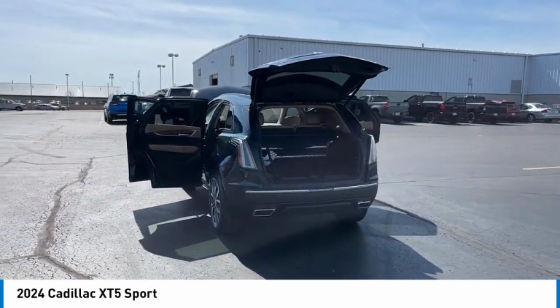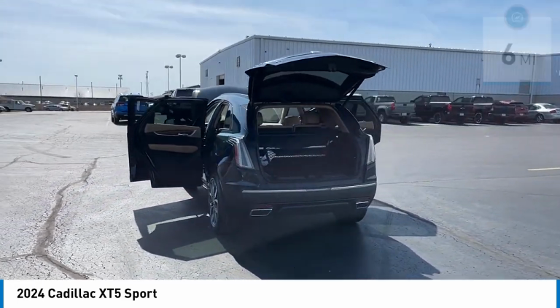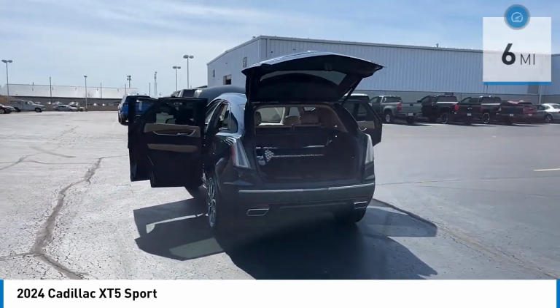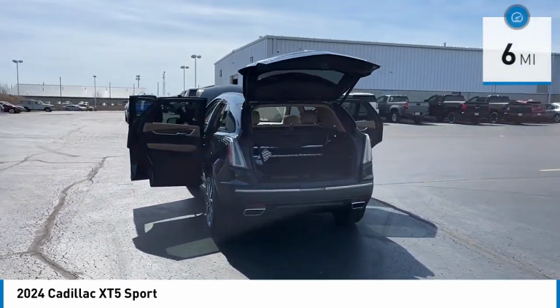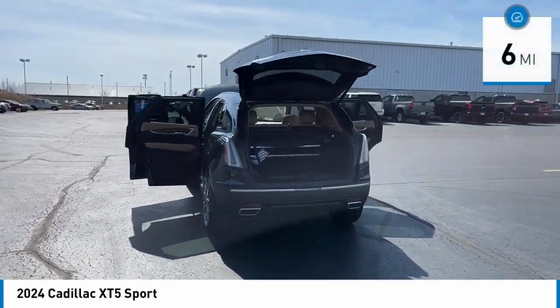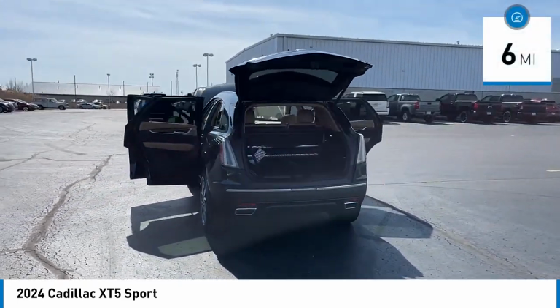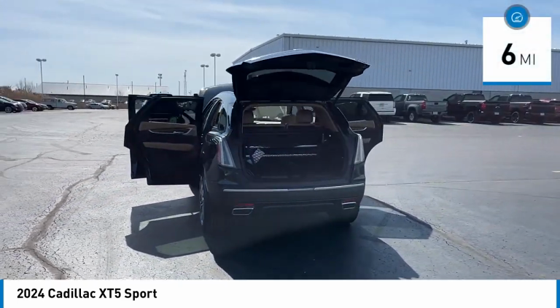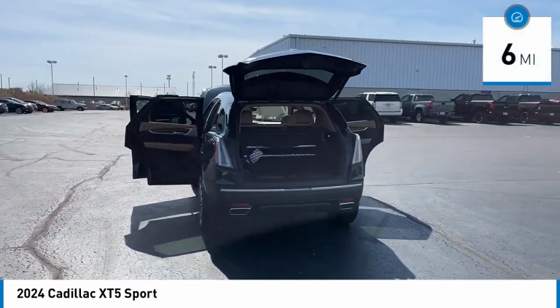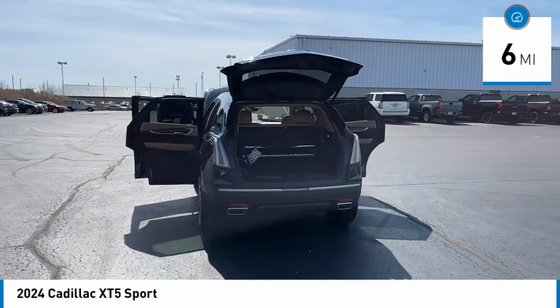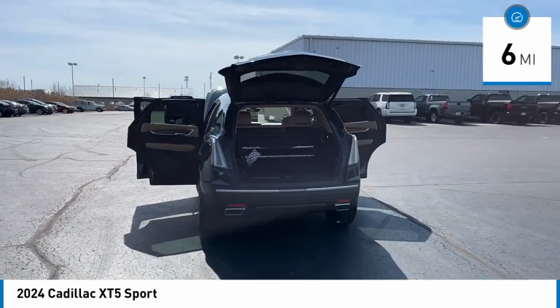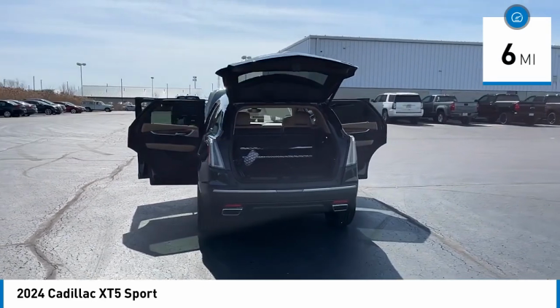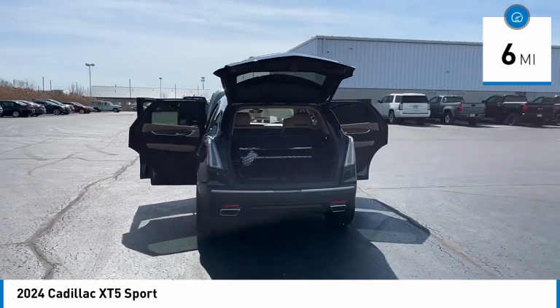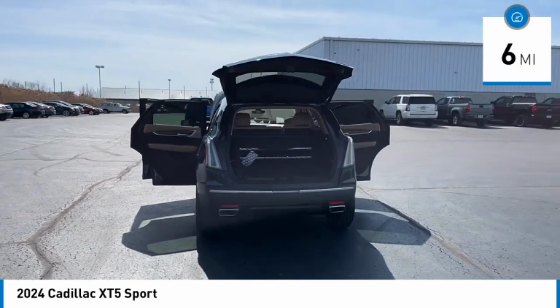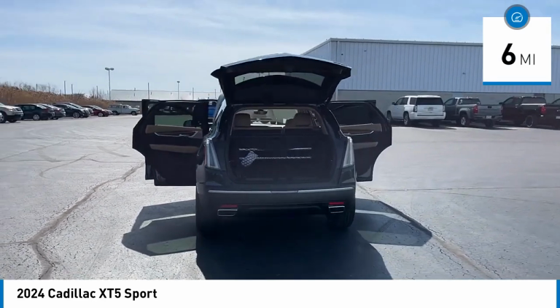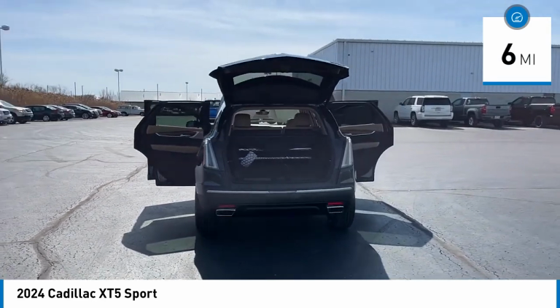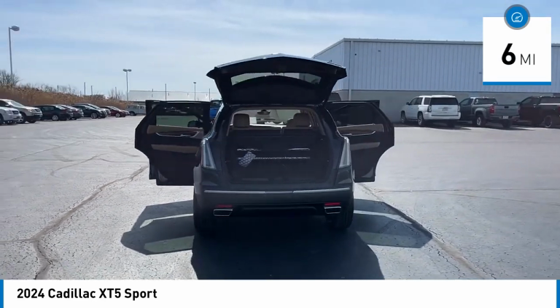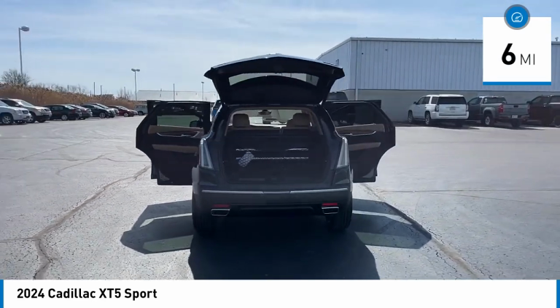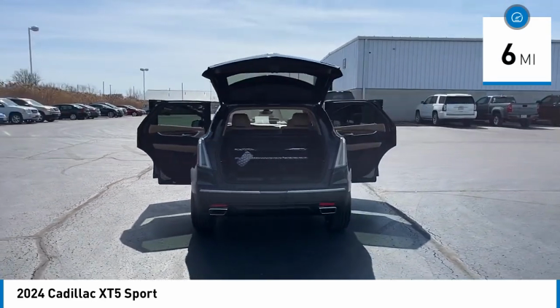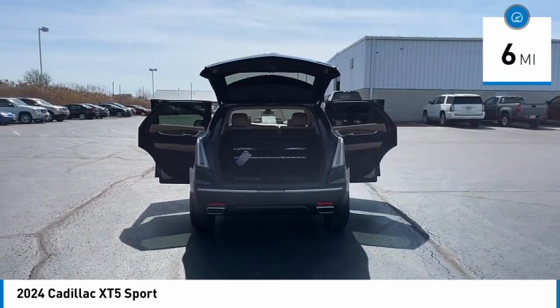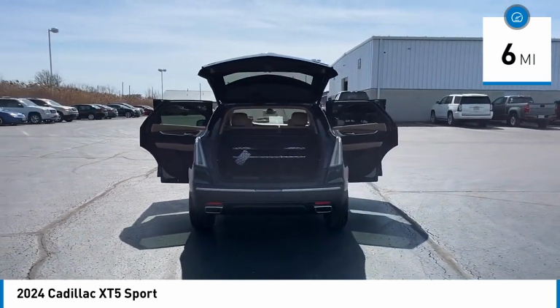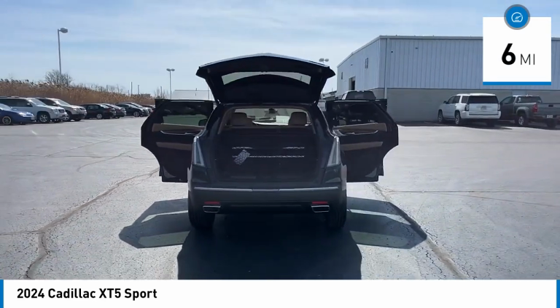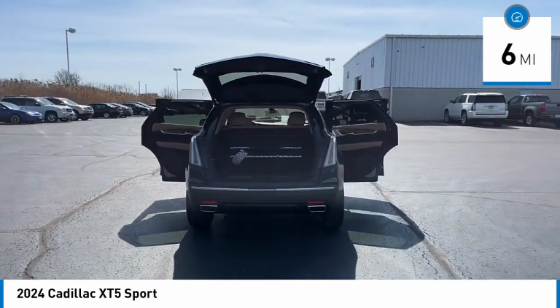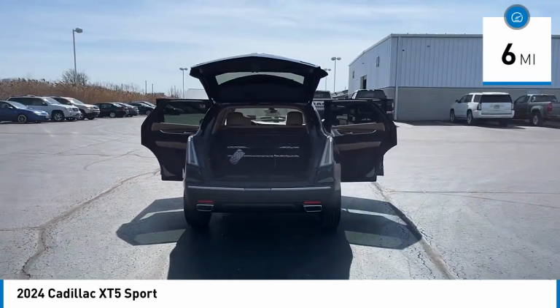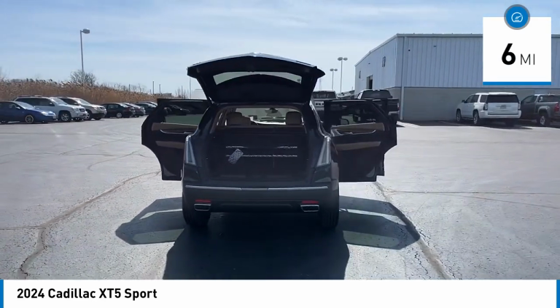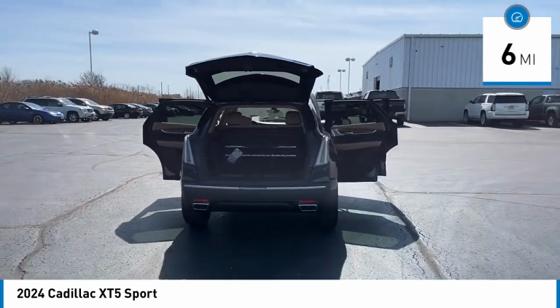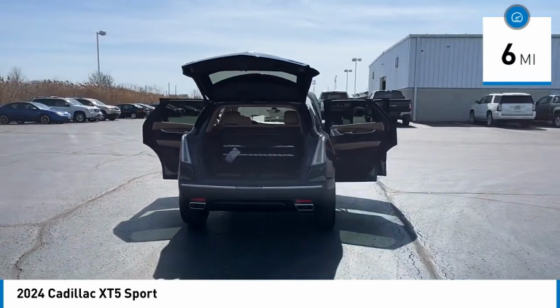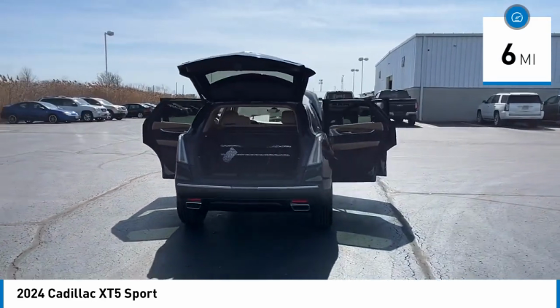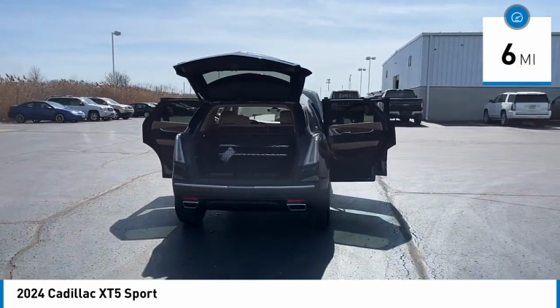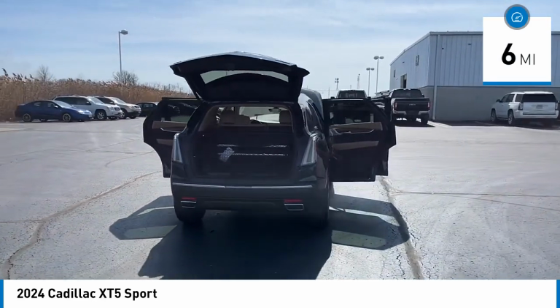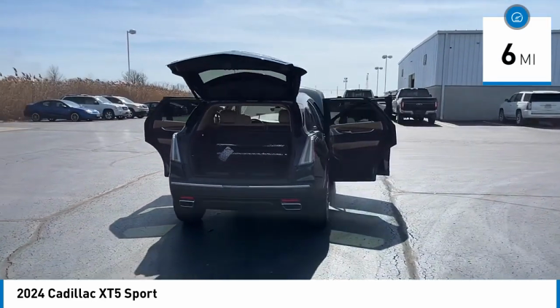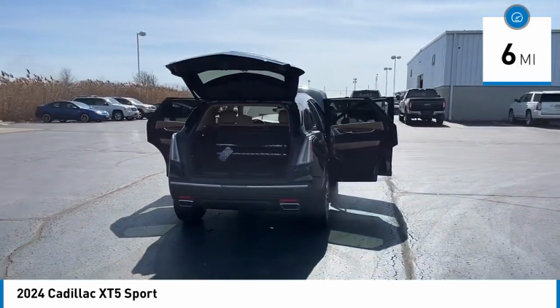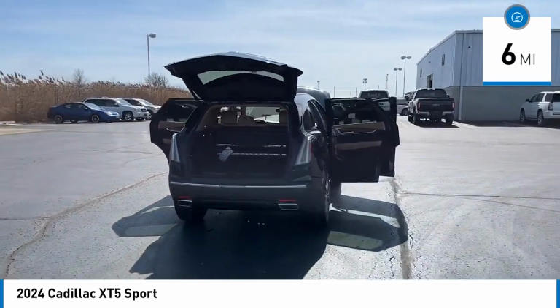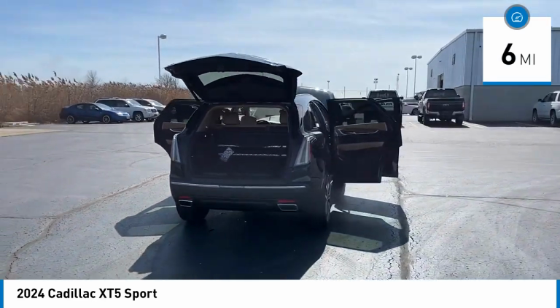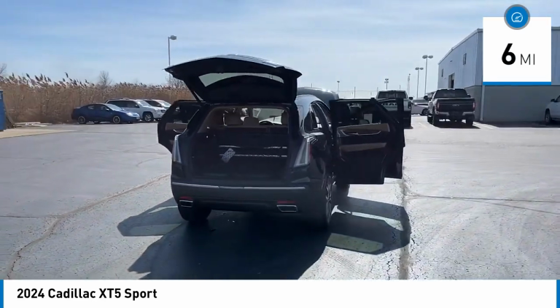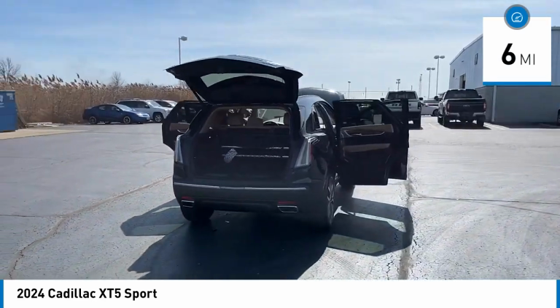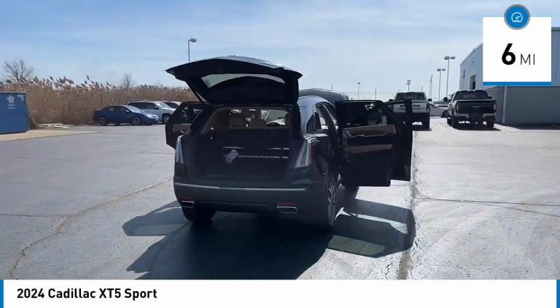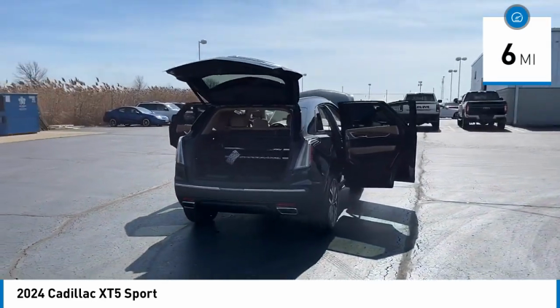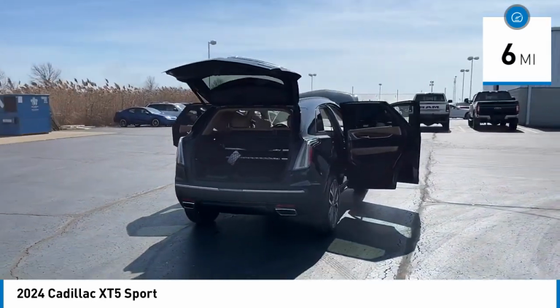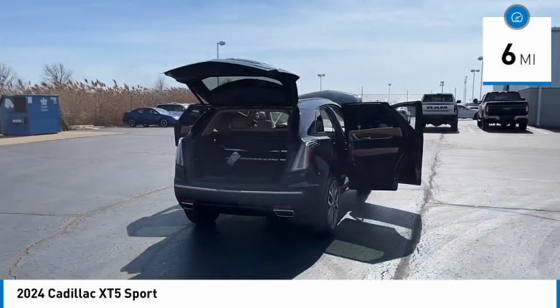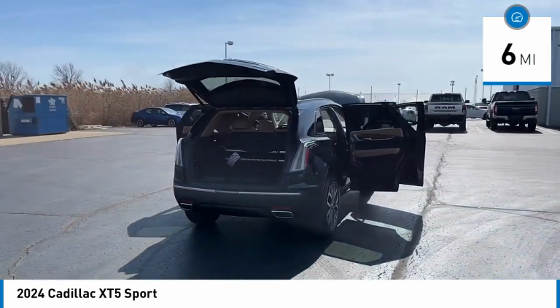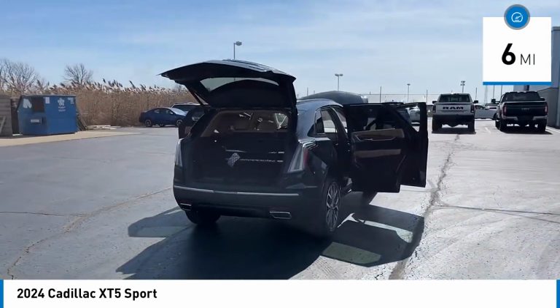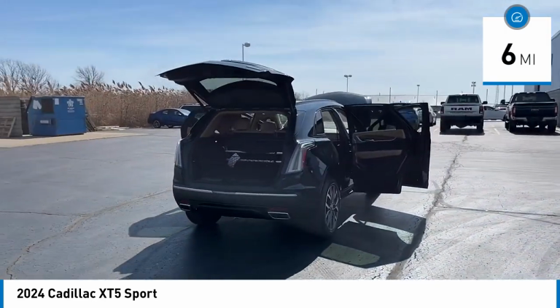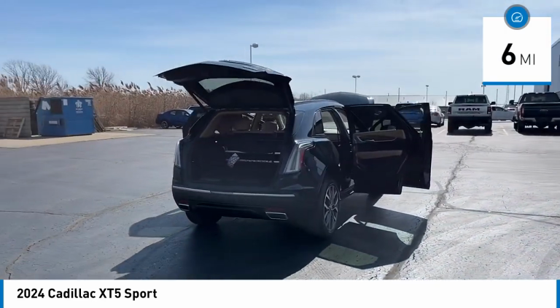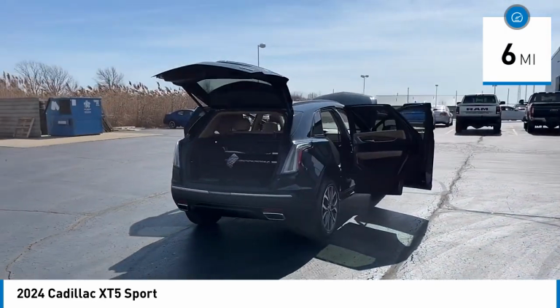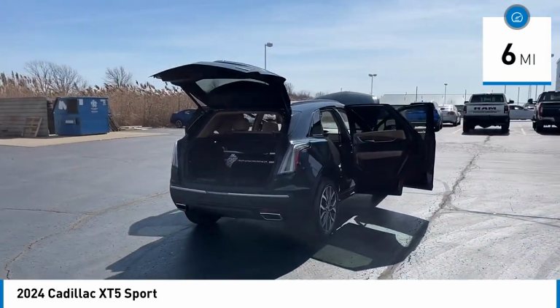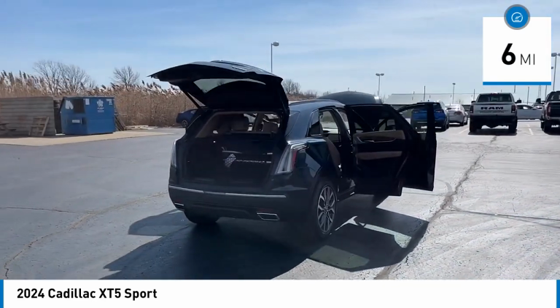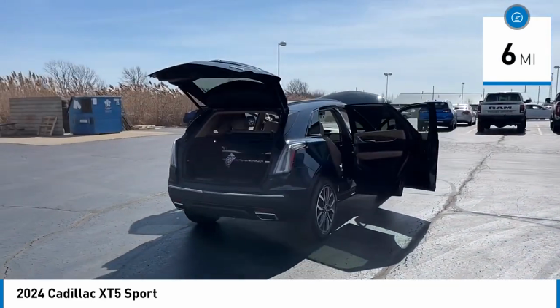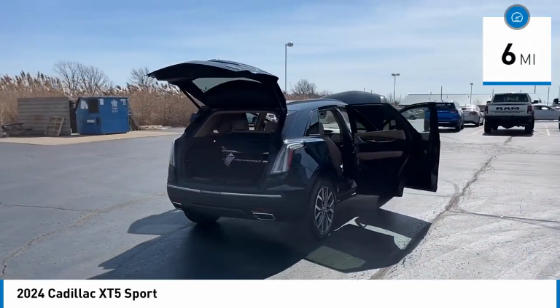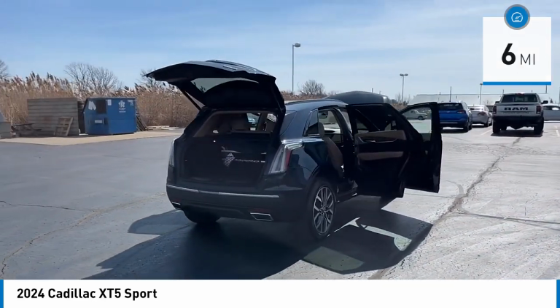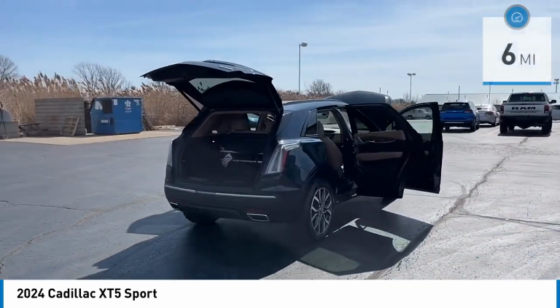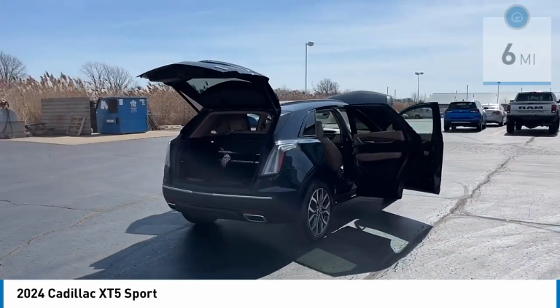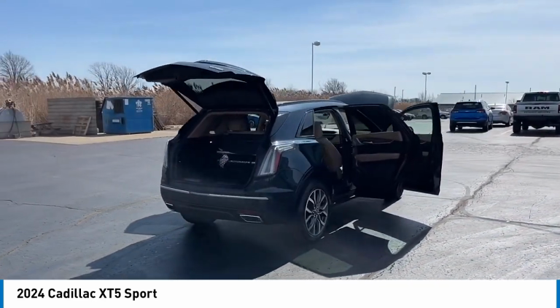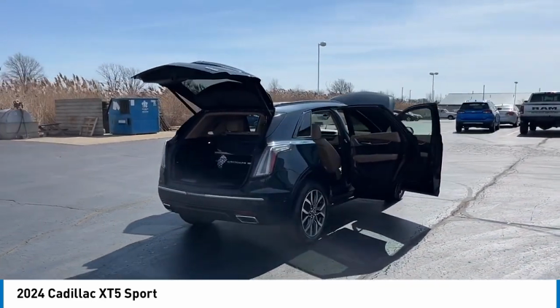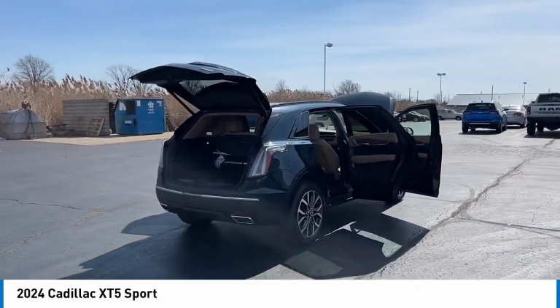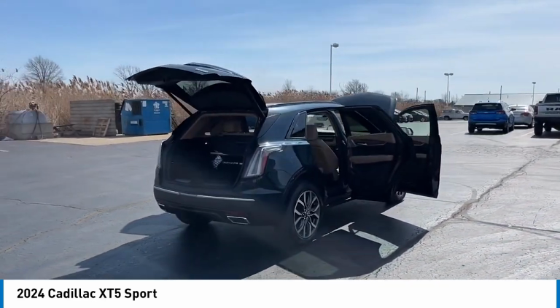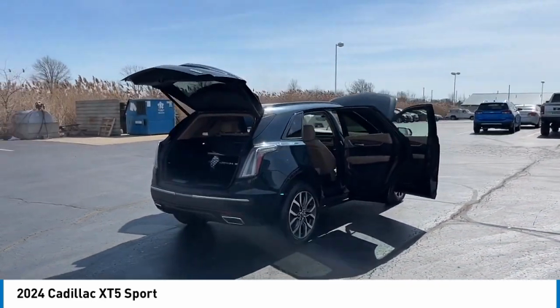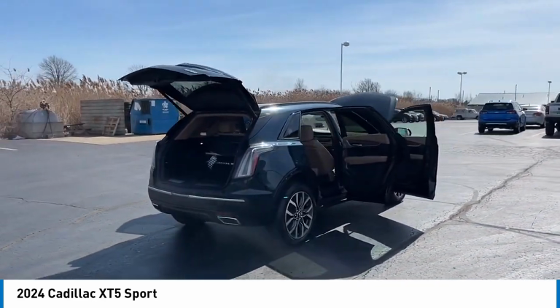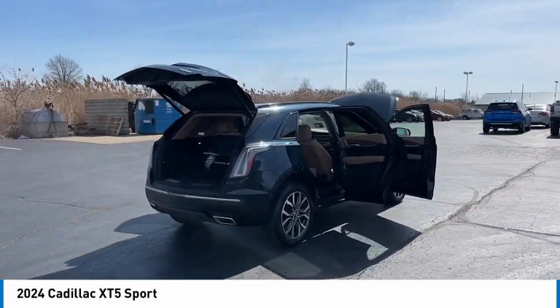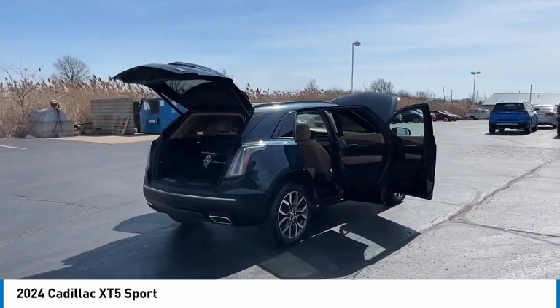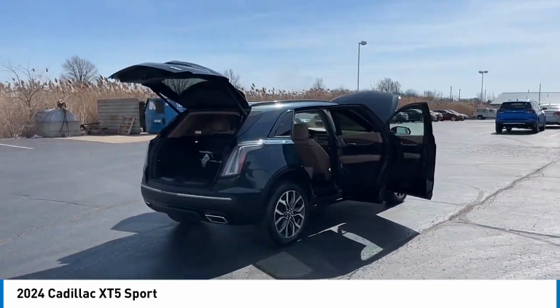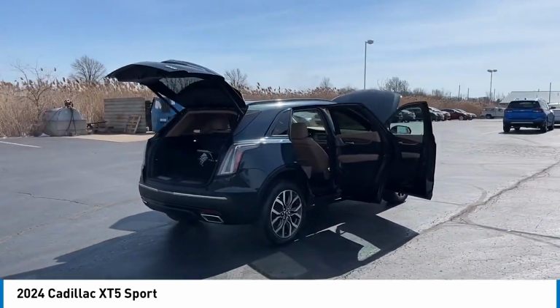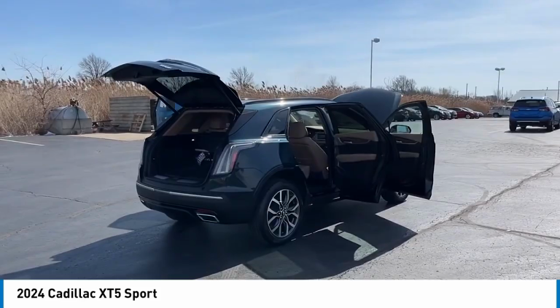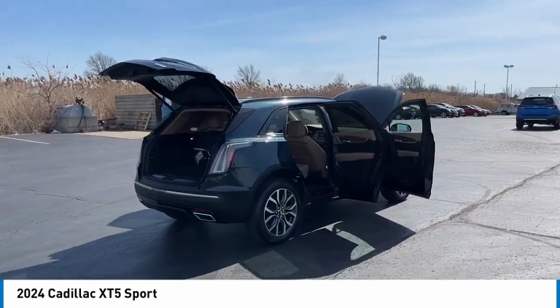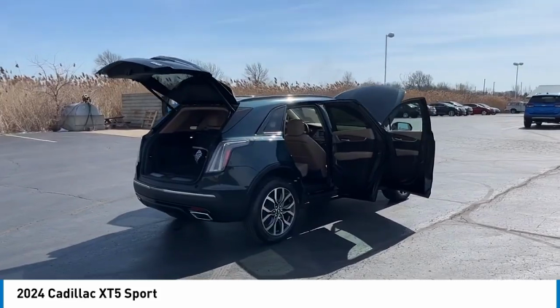This vehicle has less than 100 miles. Here are some of this vehicle's great options: rain-sensing wipers,